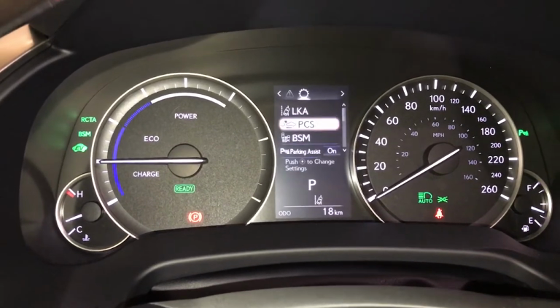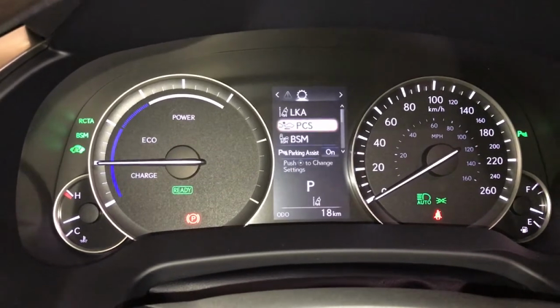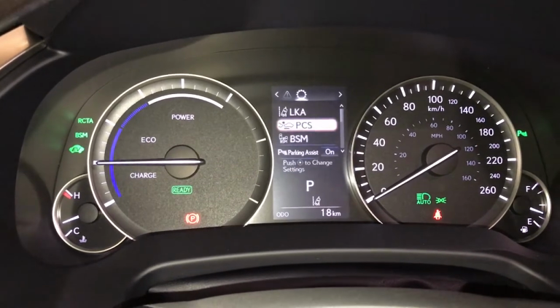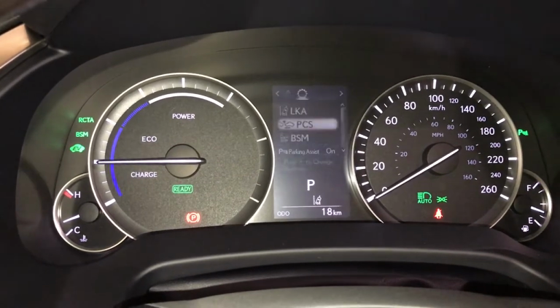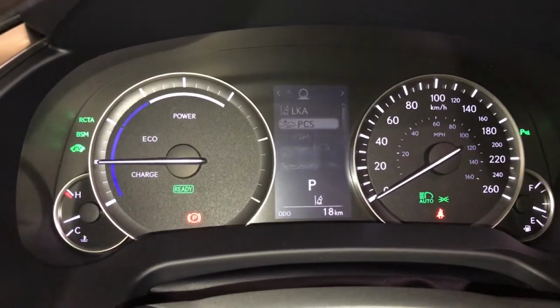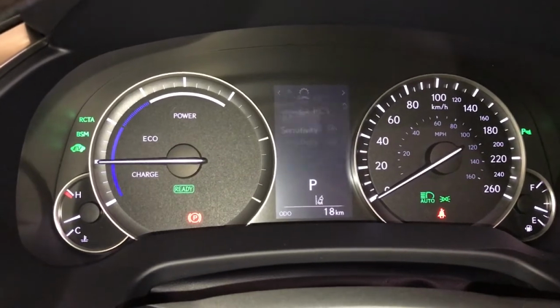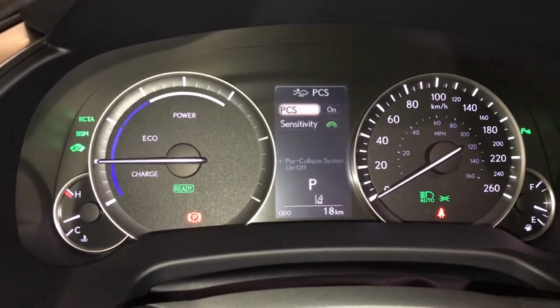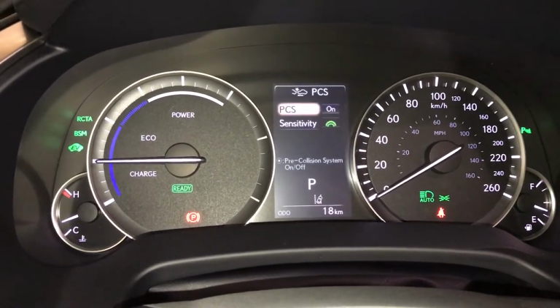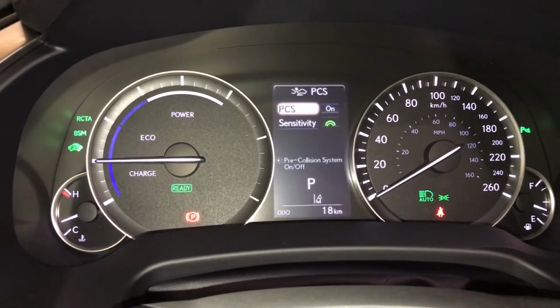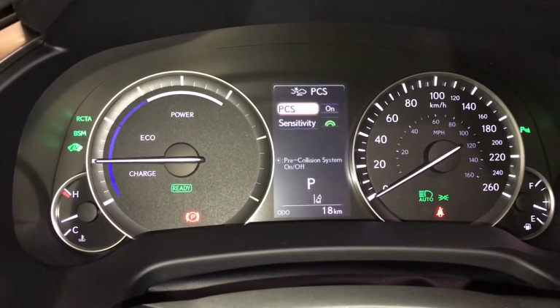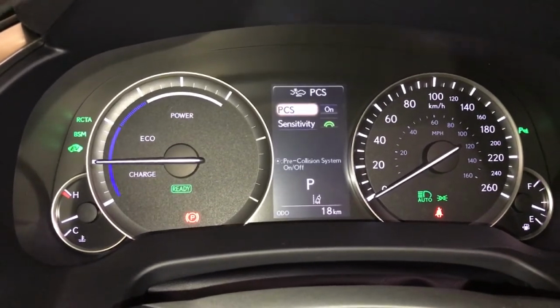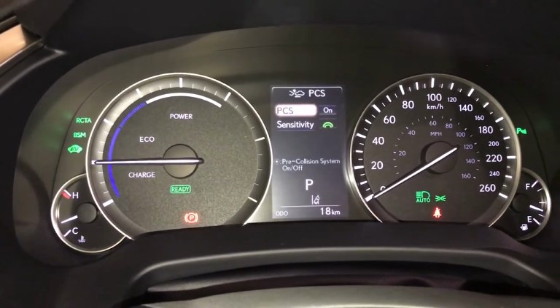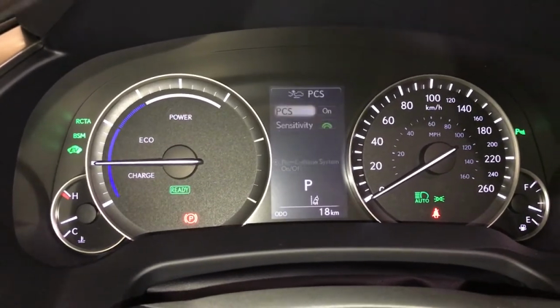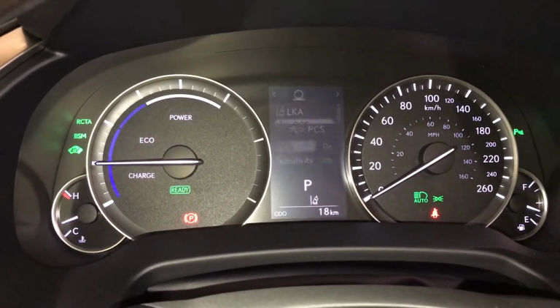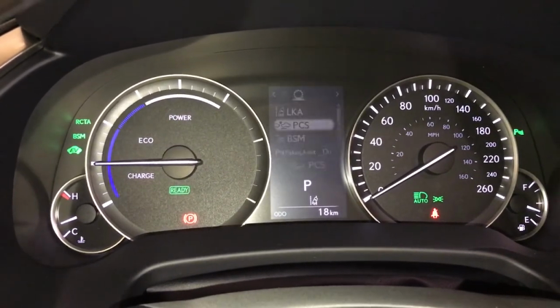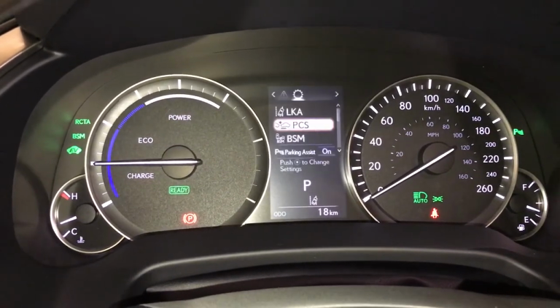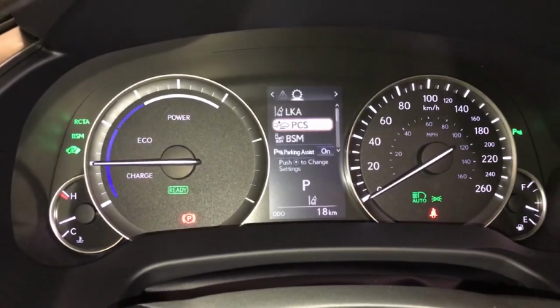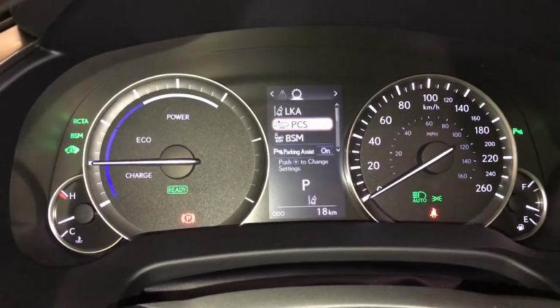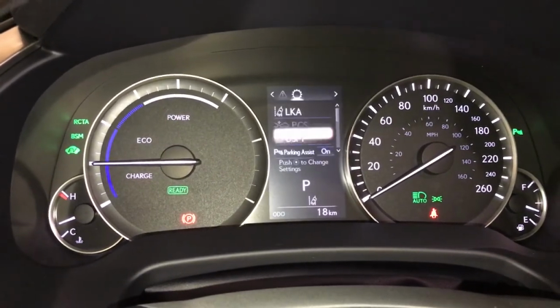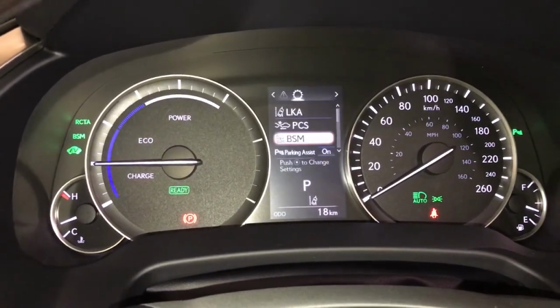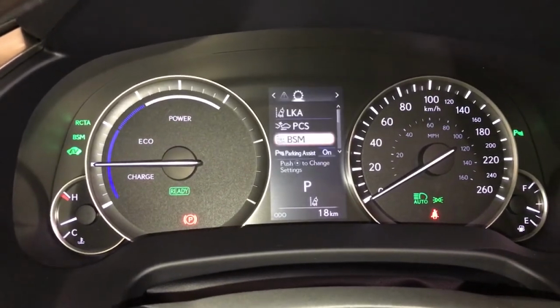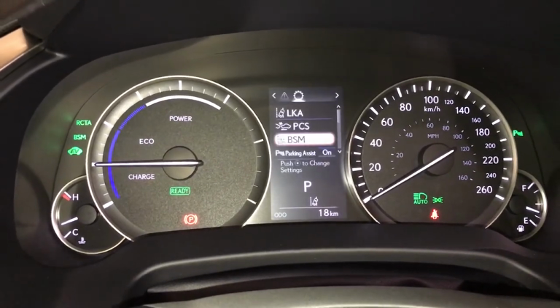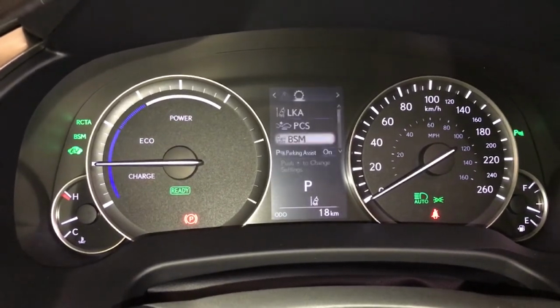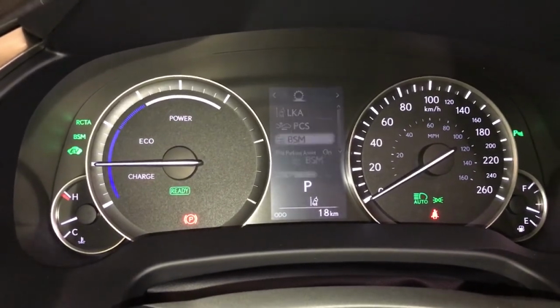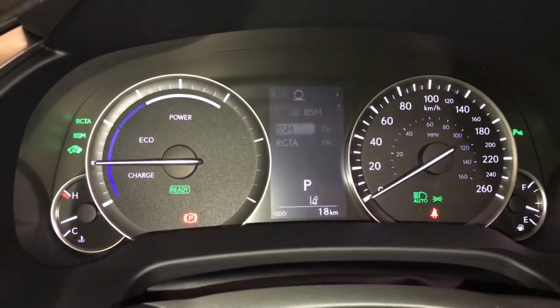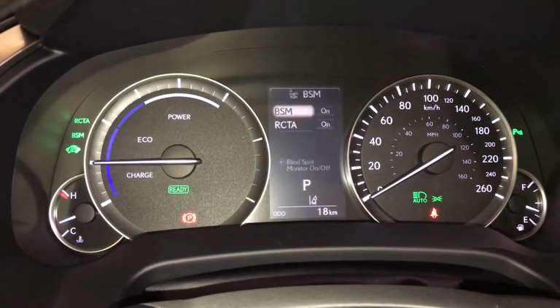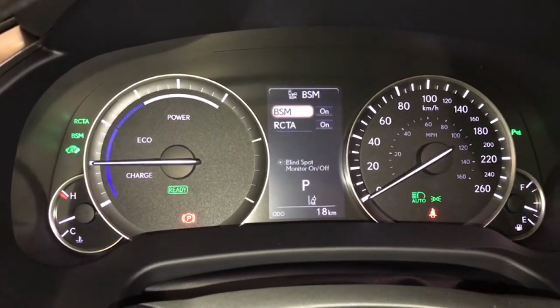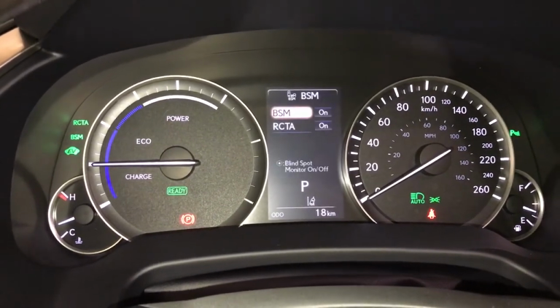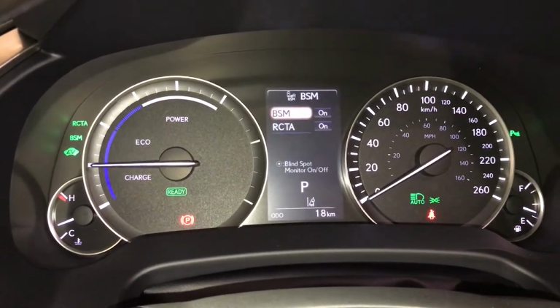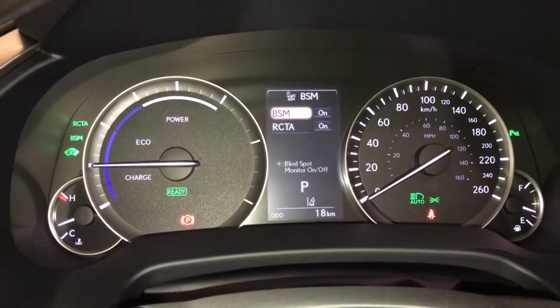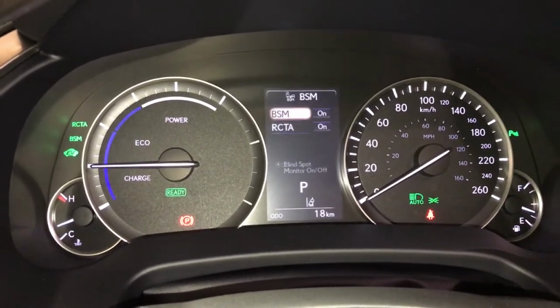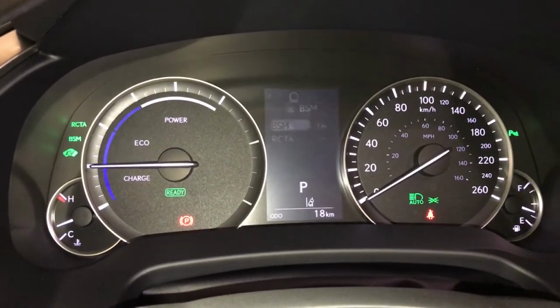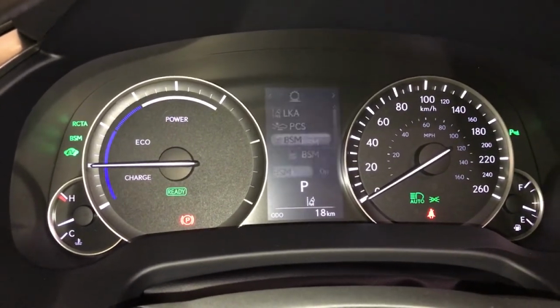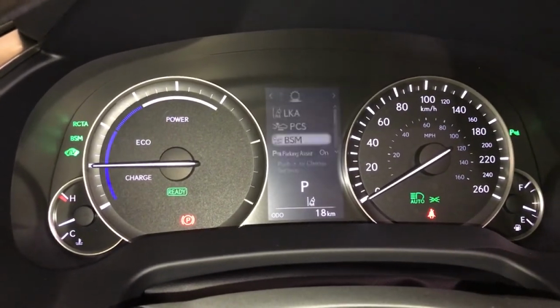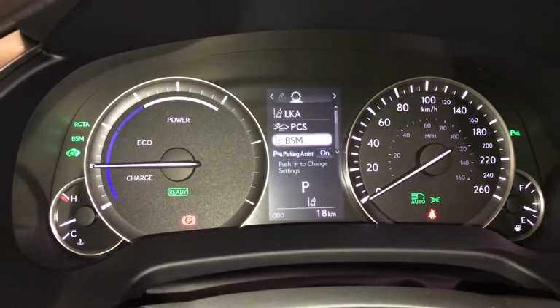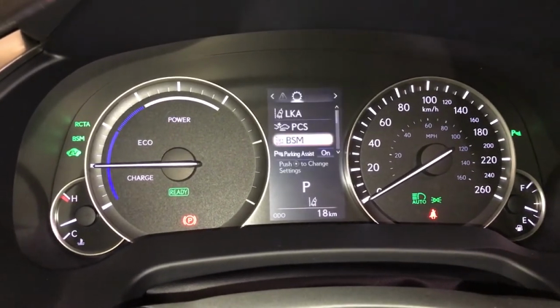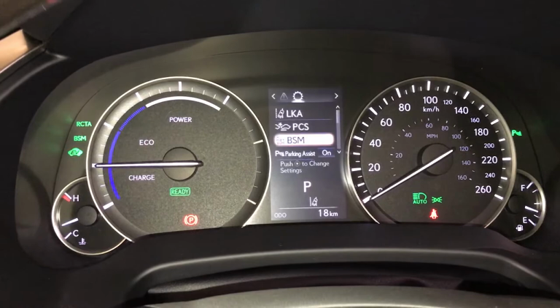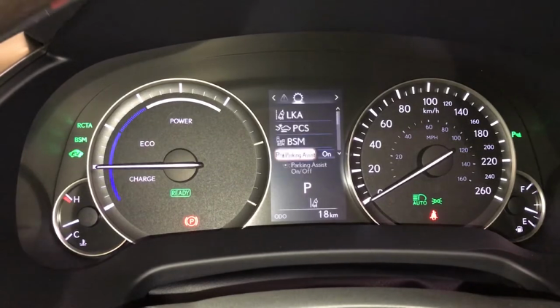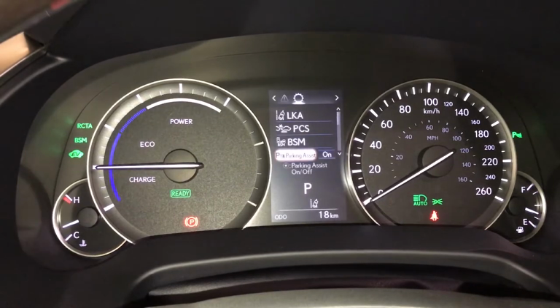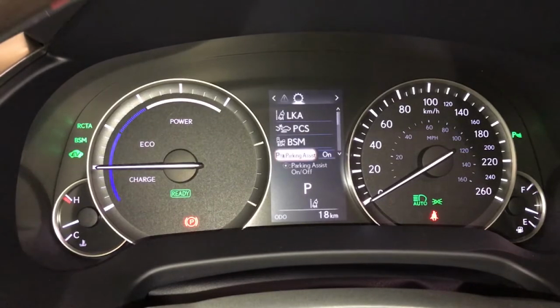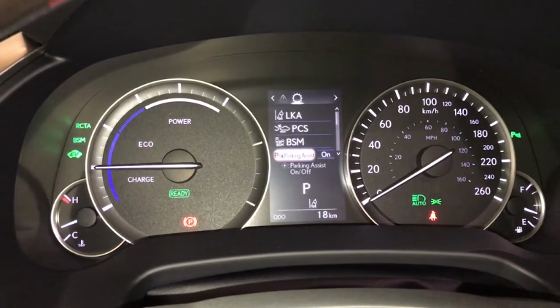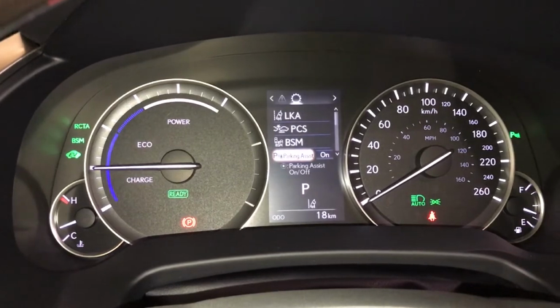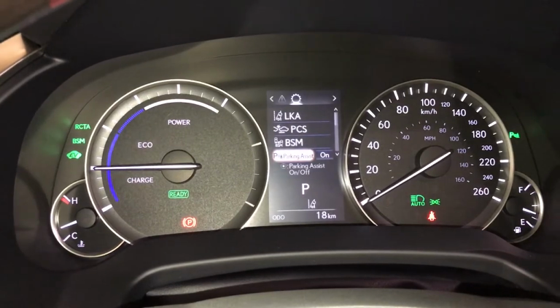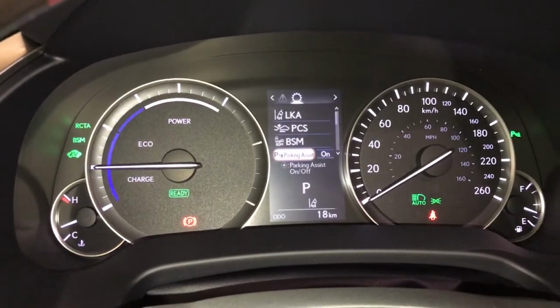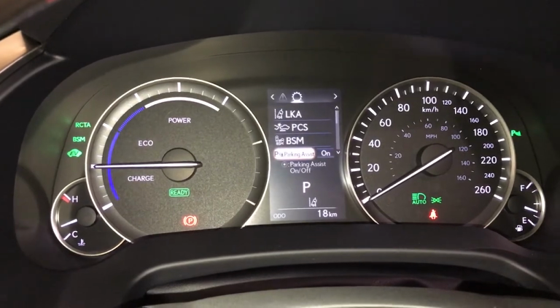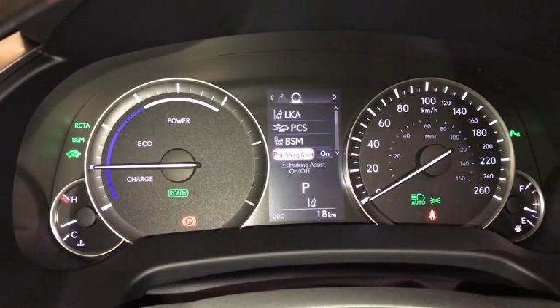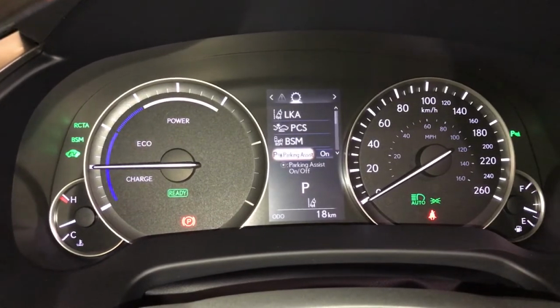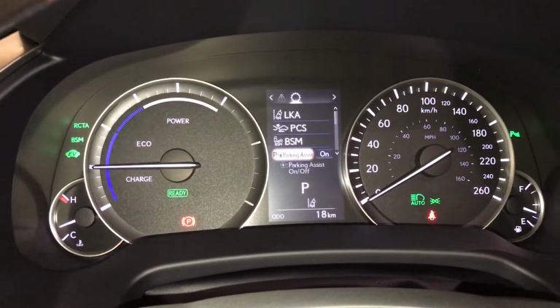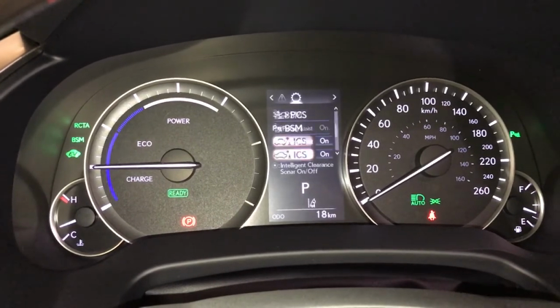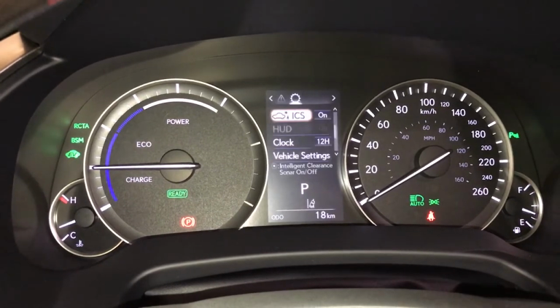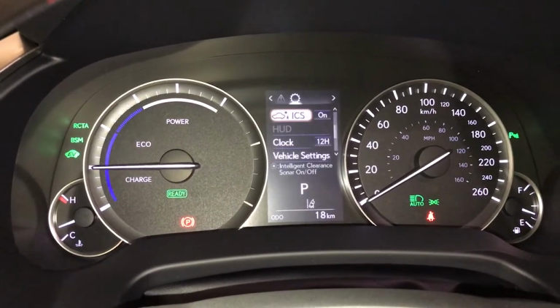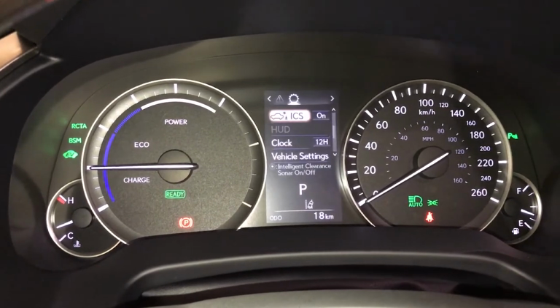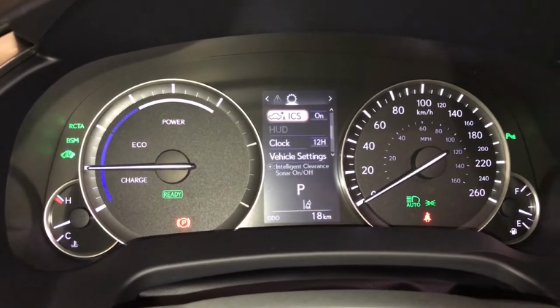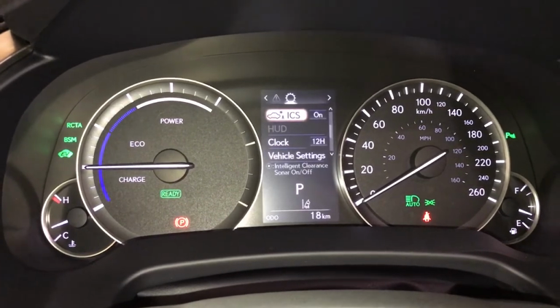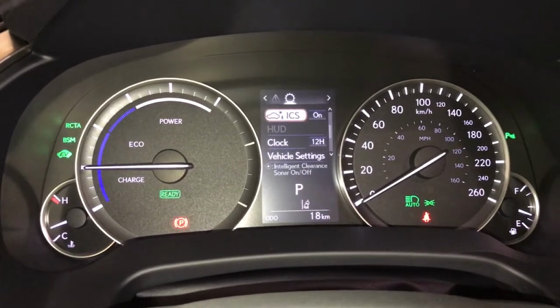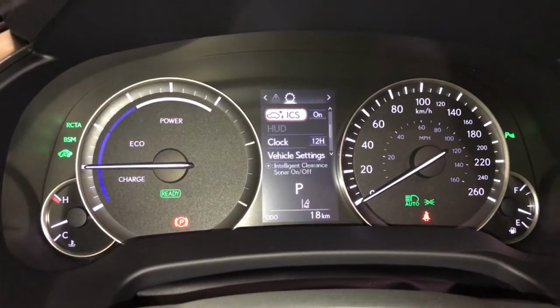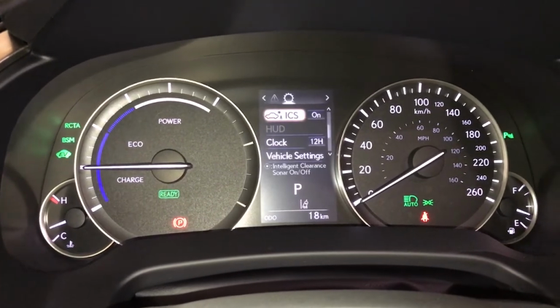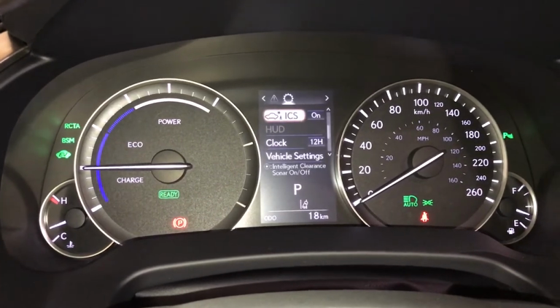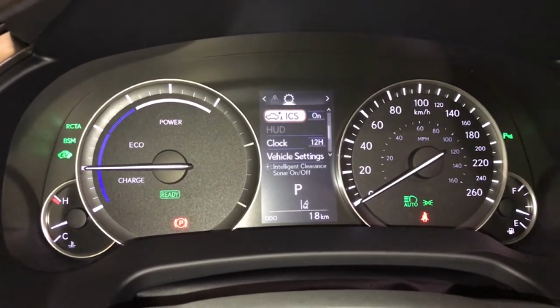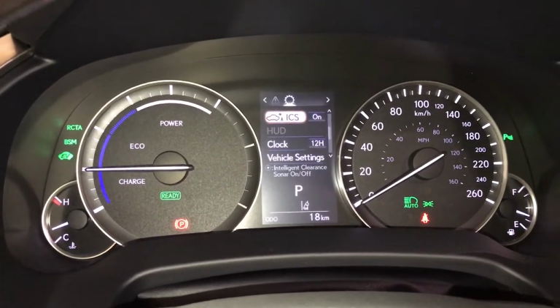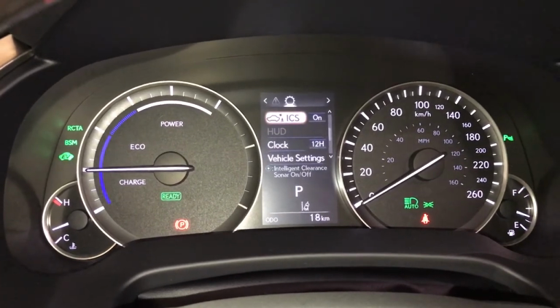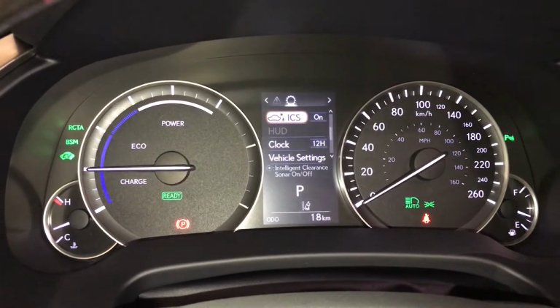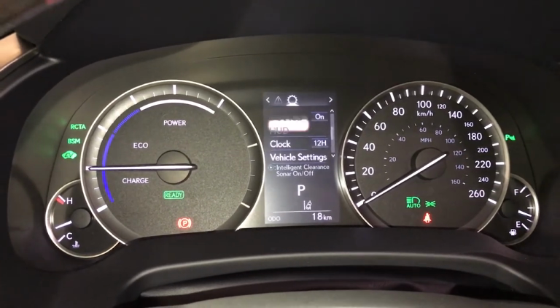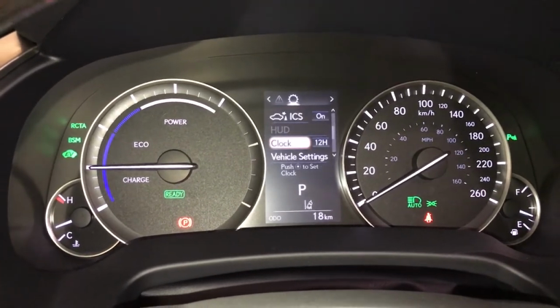Pre-collision system, blind spot monitoring with rear cross traffic alert, parking assist, intelligent clearance sonar.